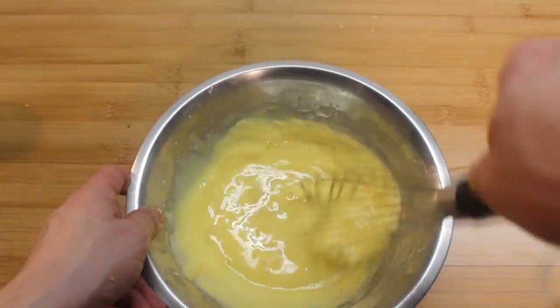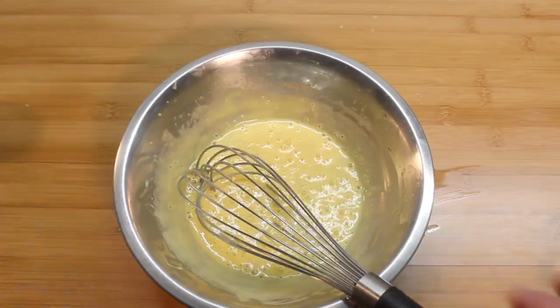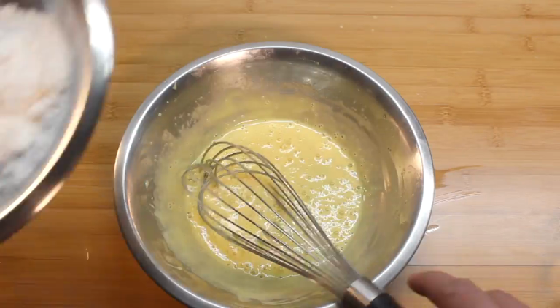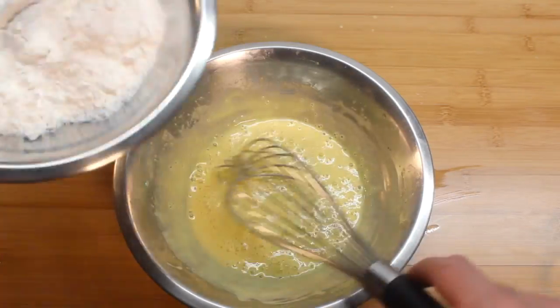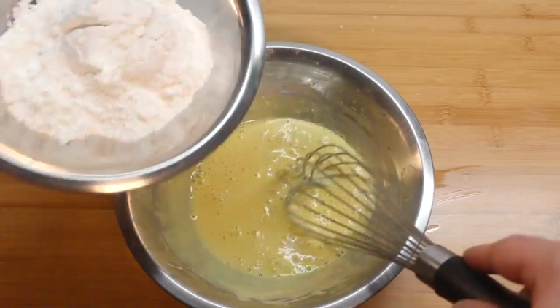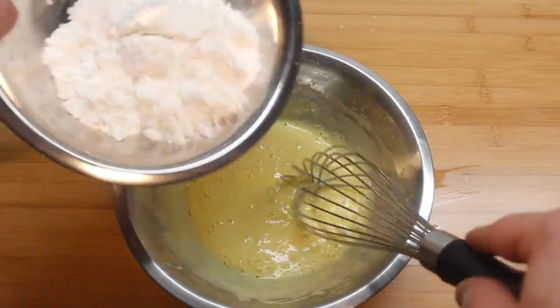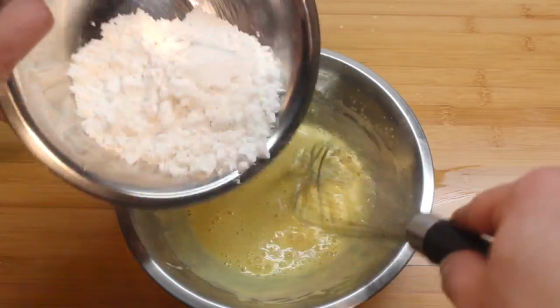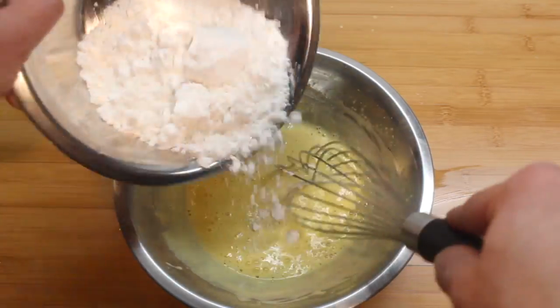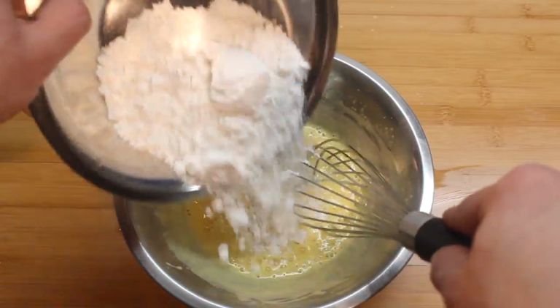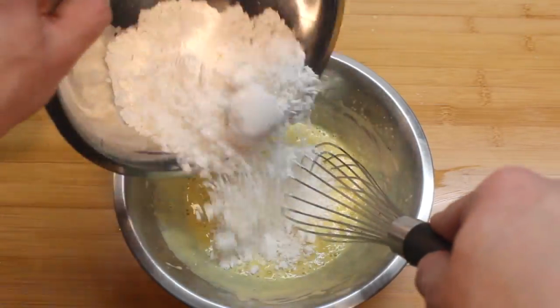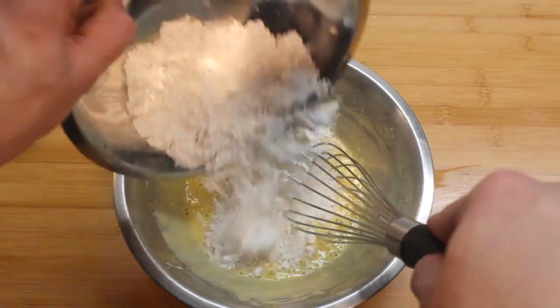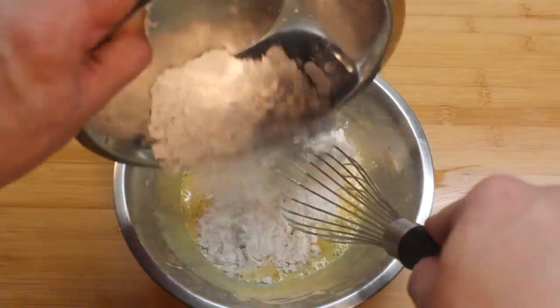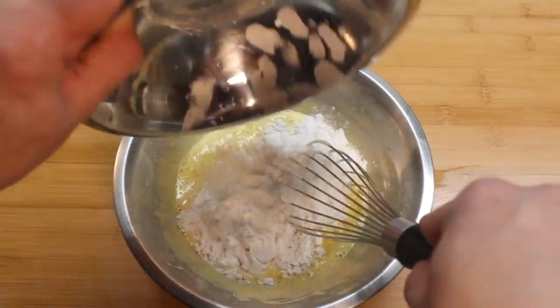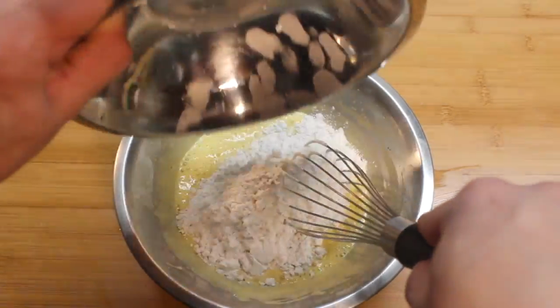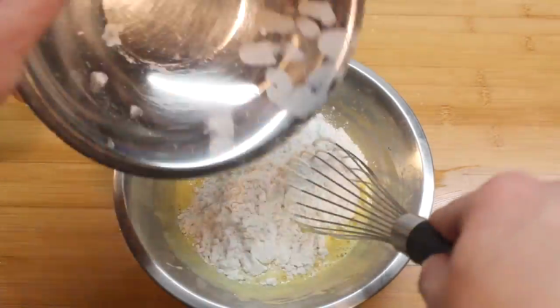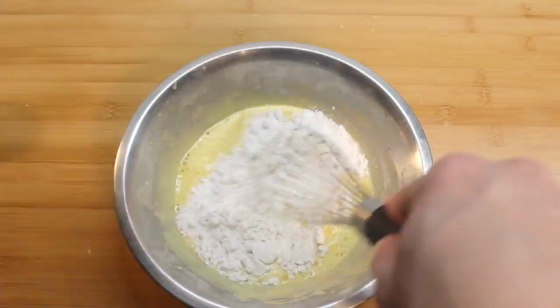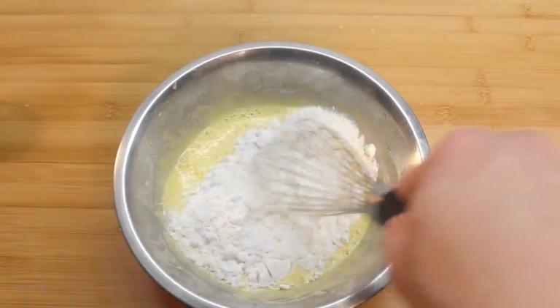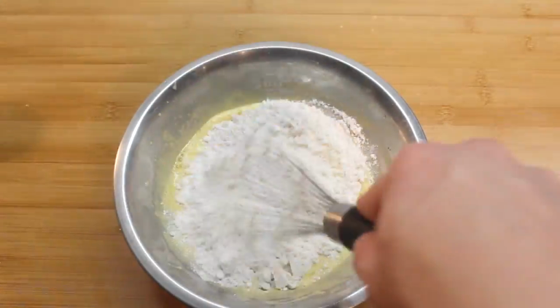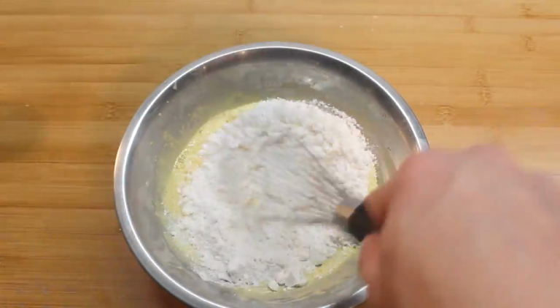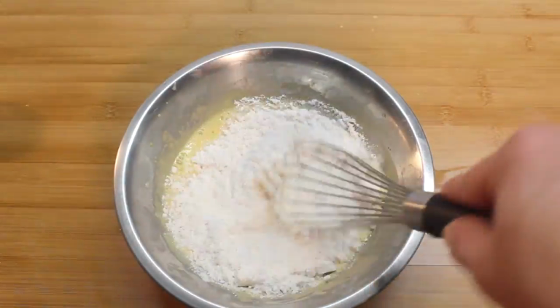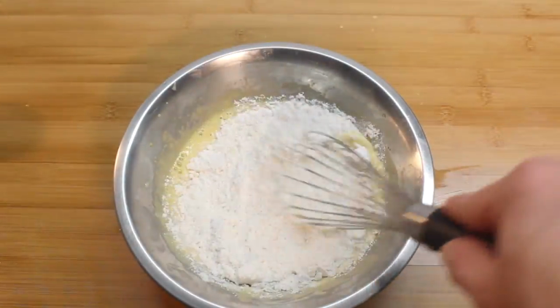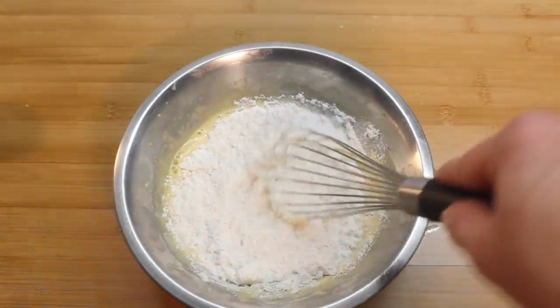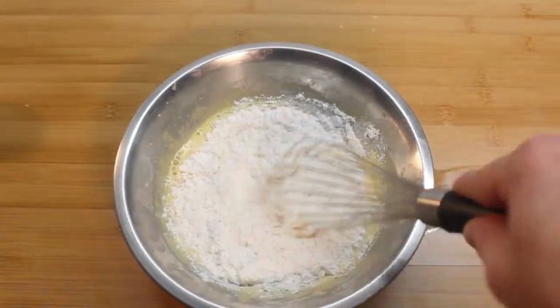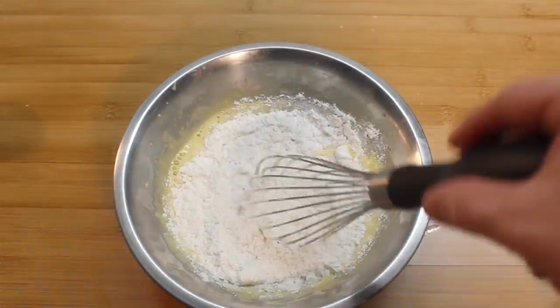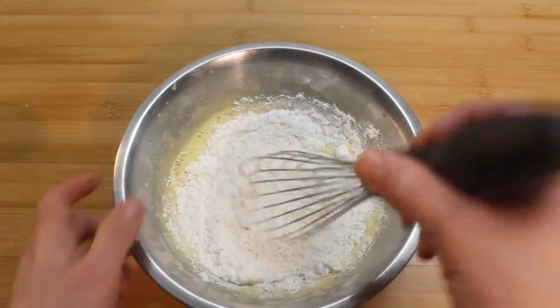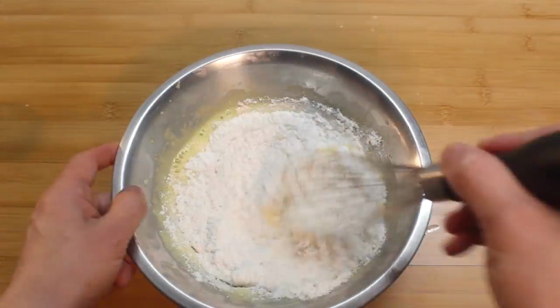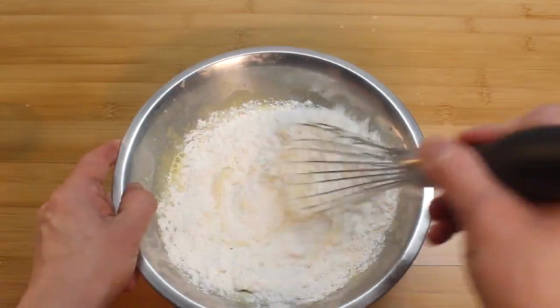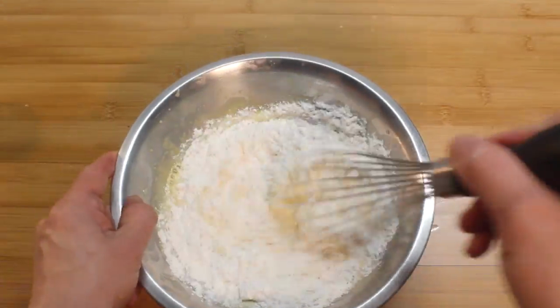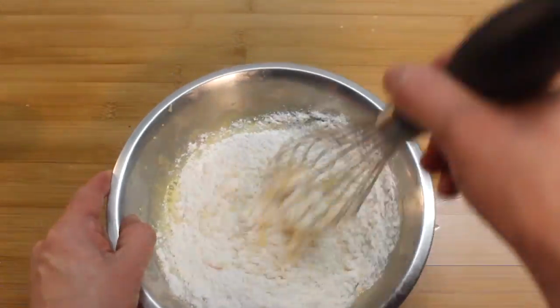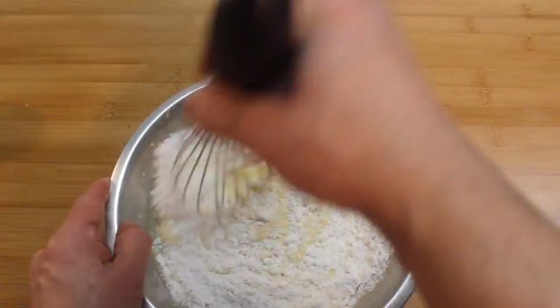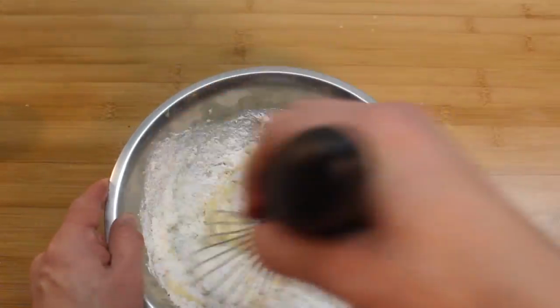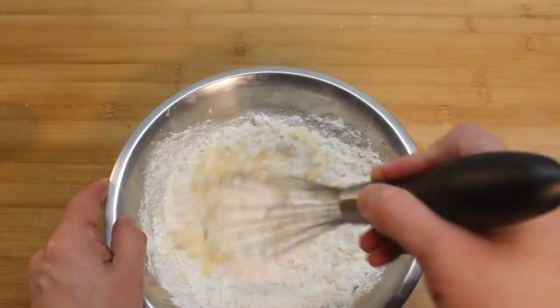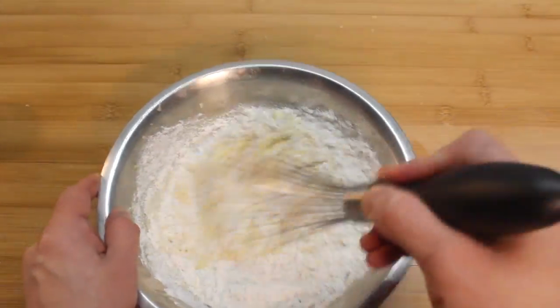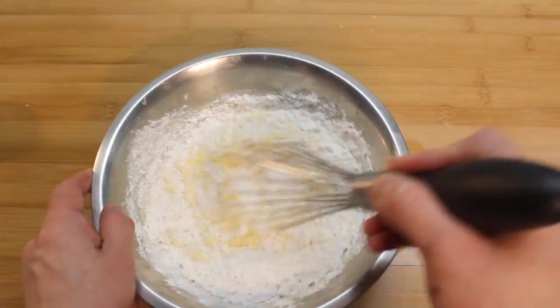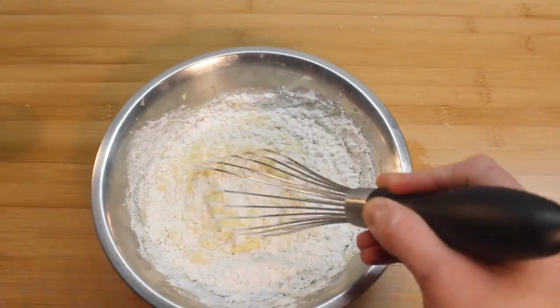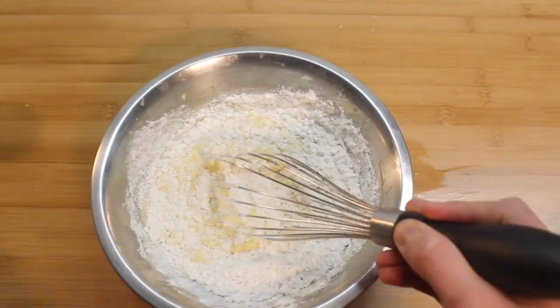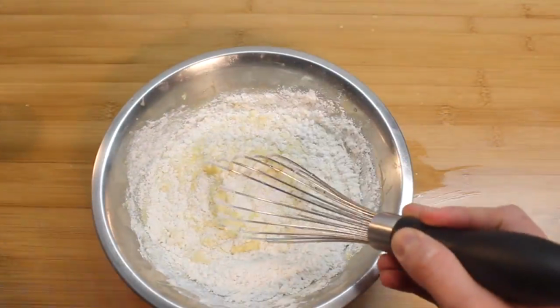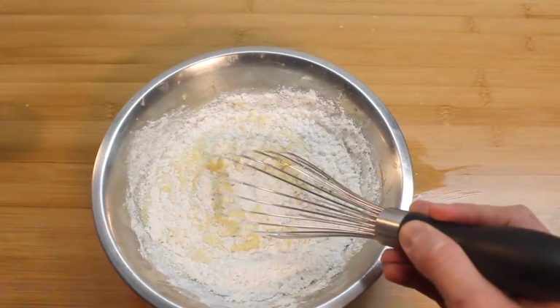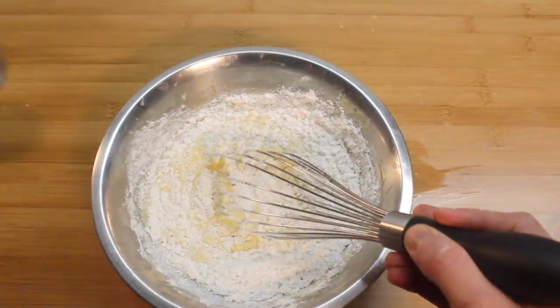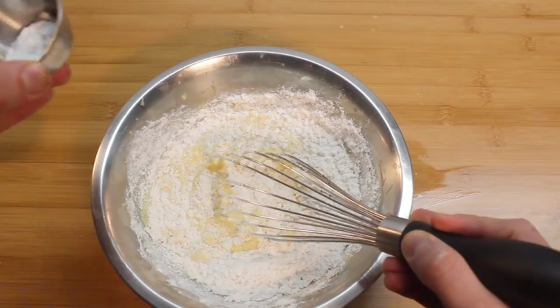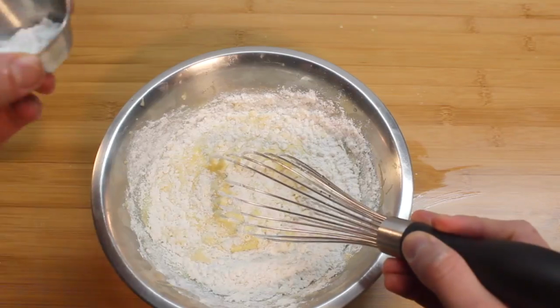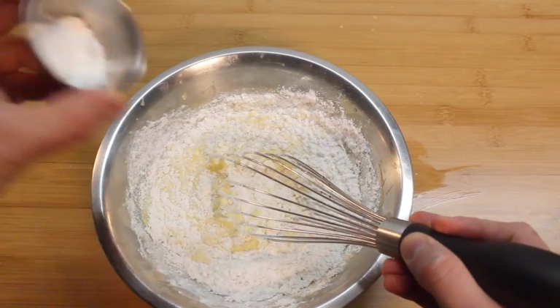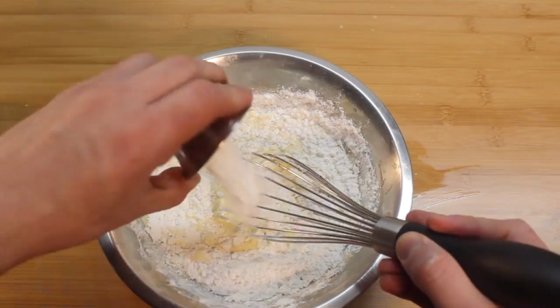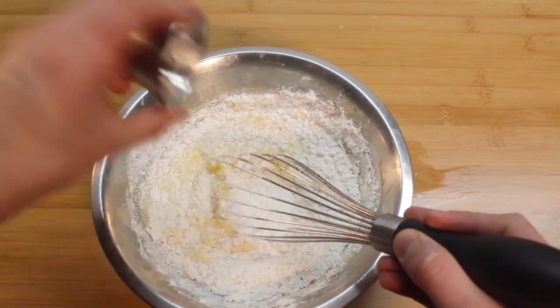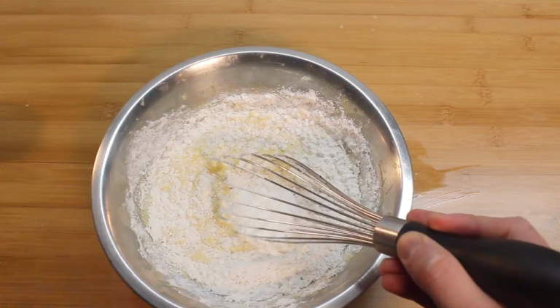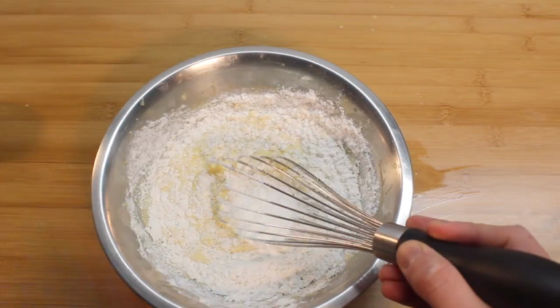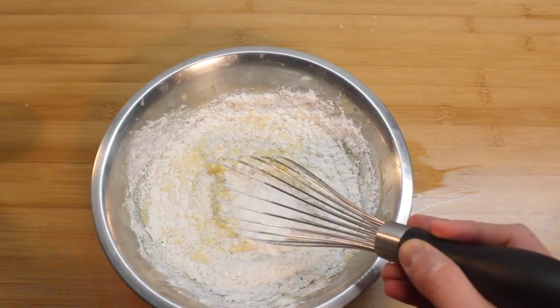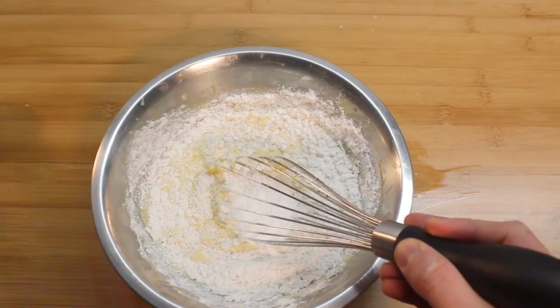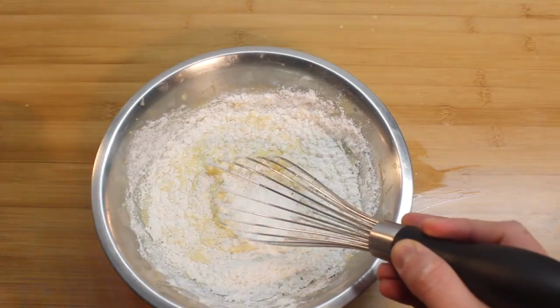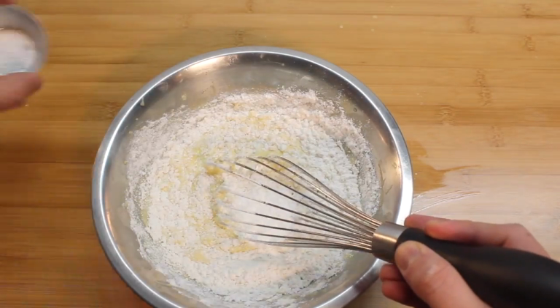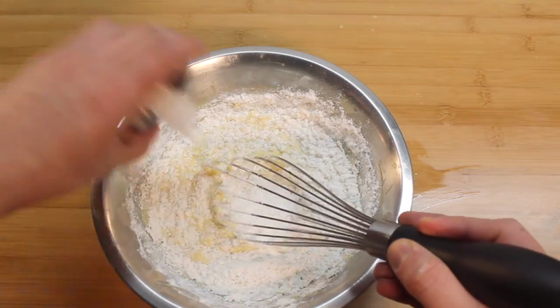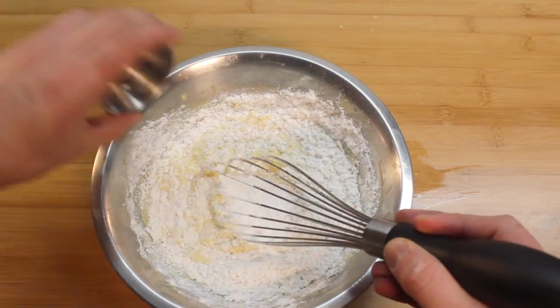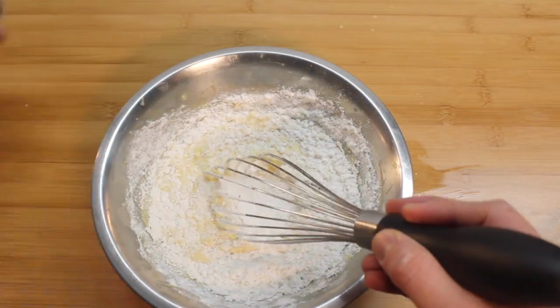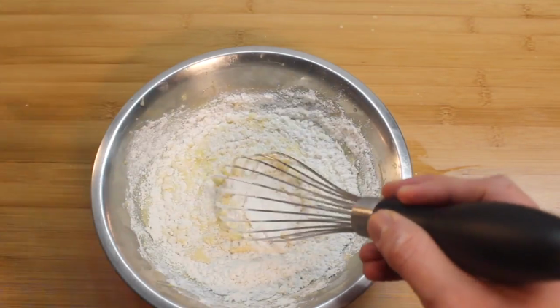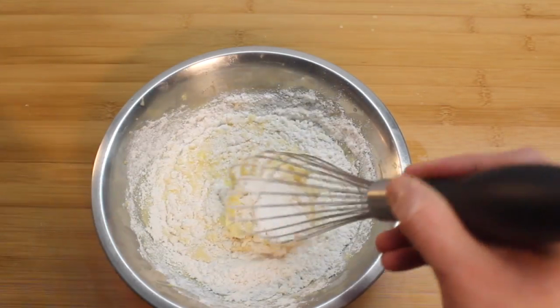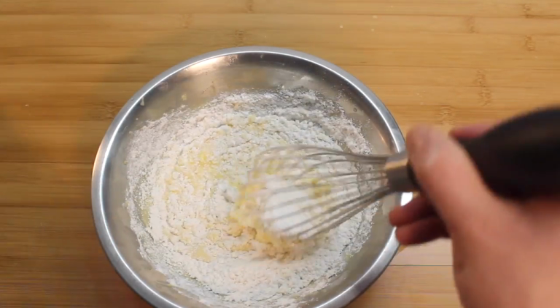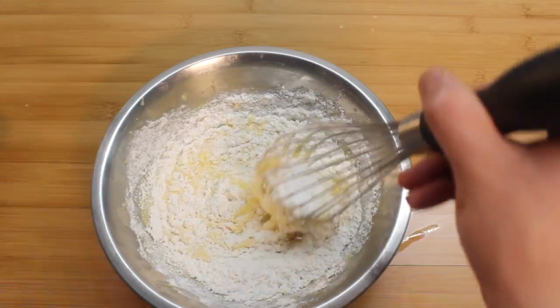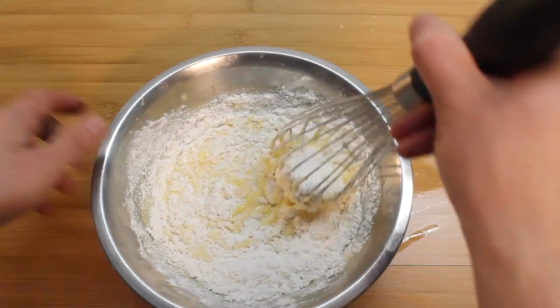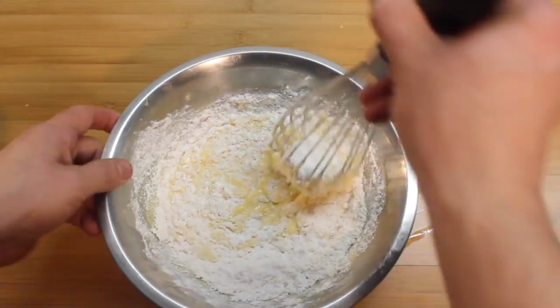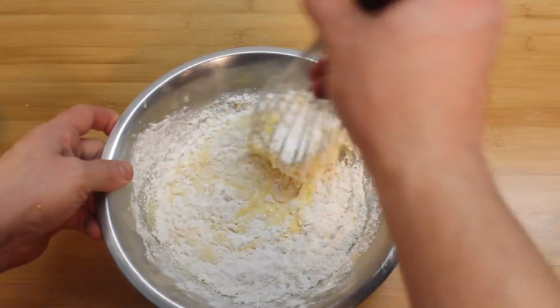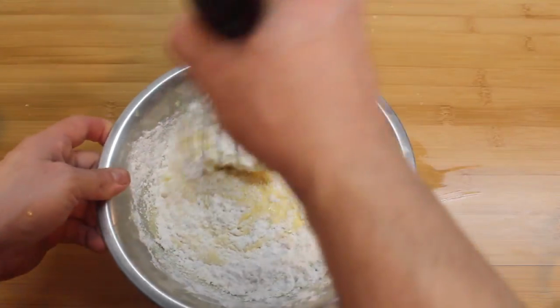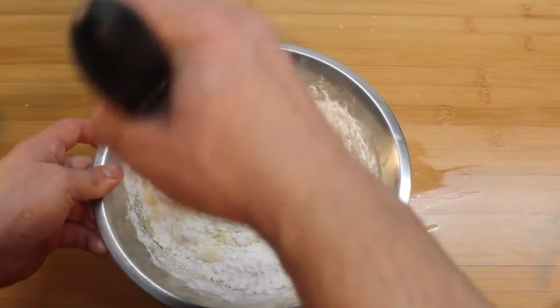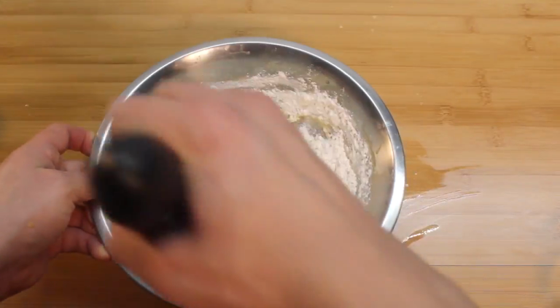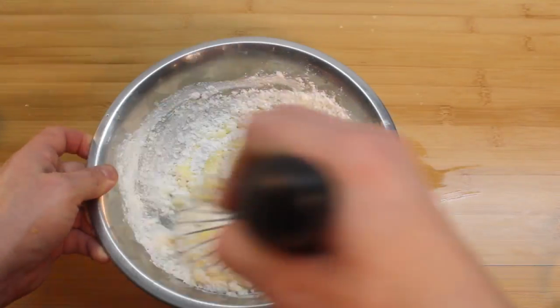Now sprinkle on your flour, baking powder, and a little bit of salt. Whisk until just combined.